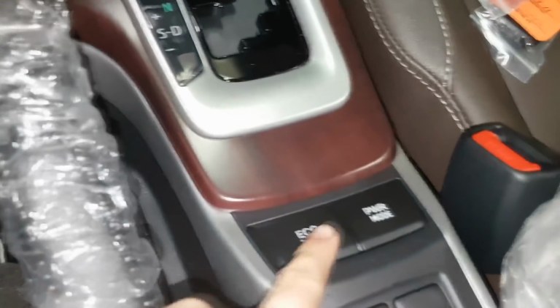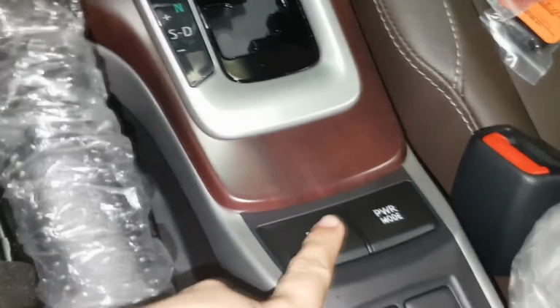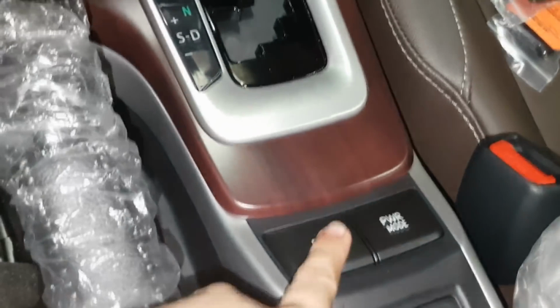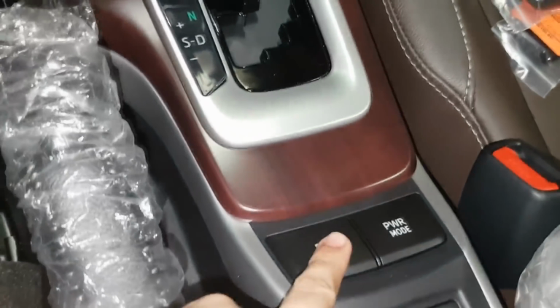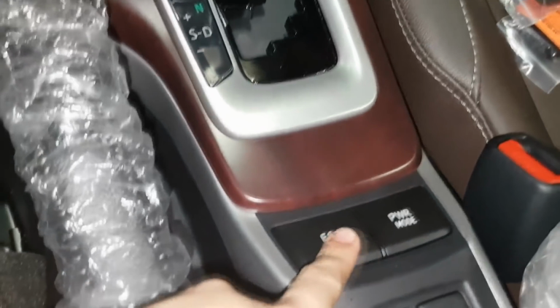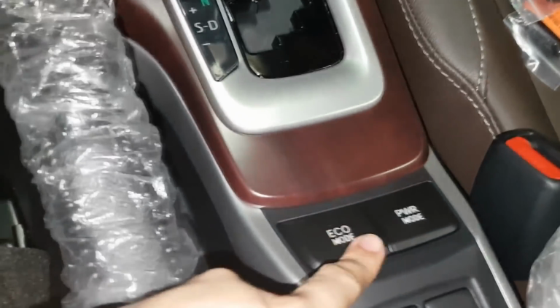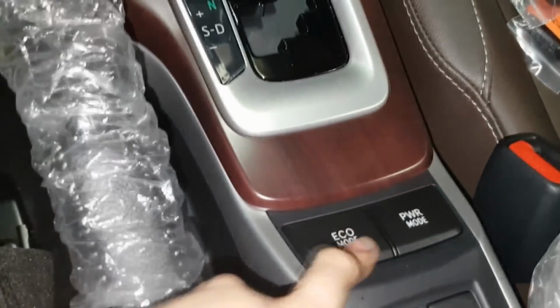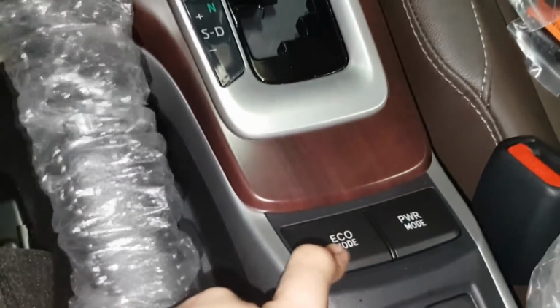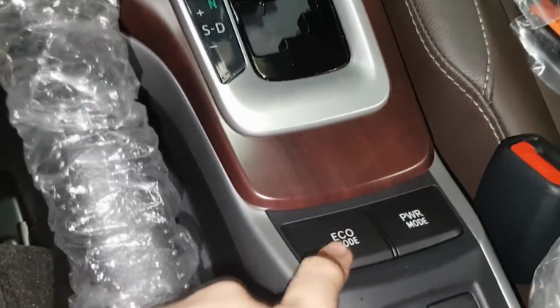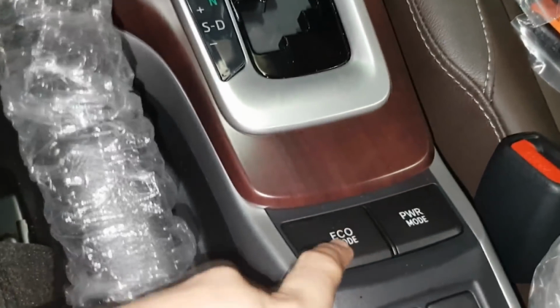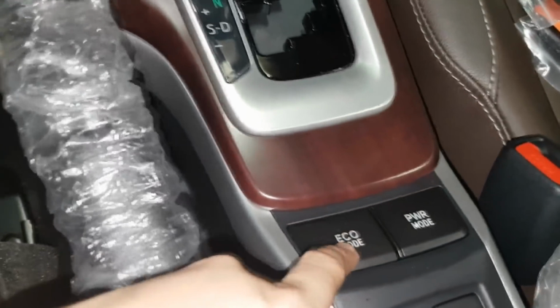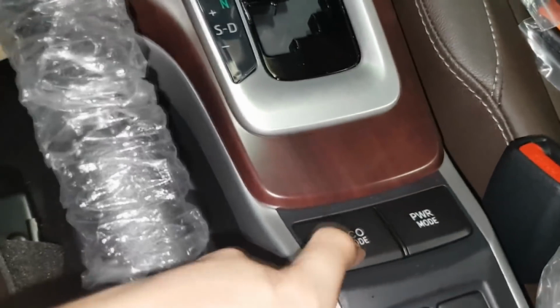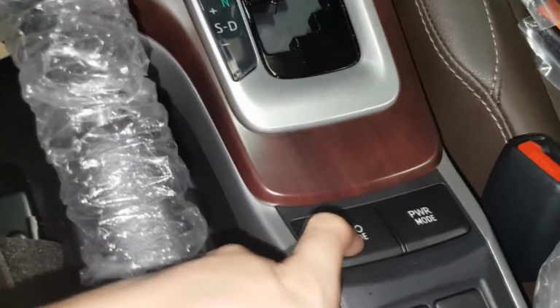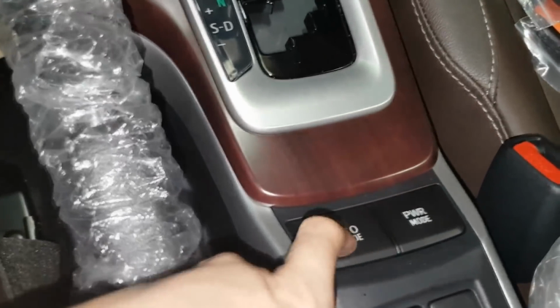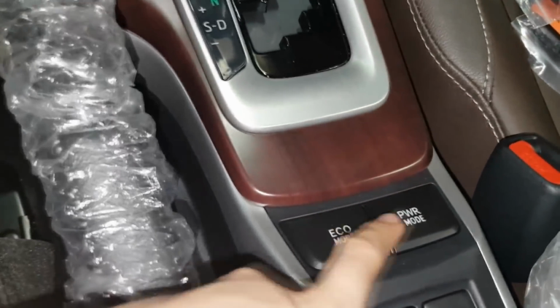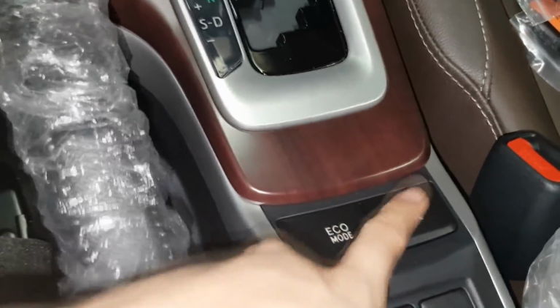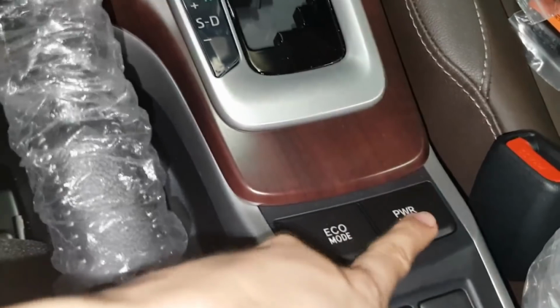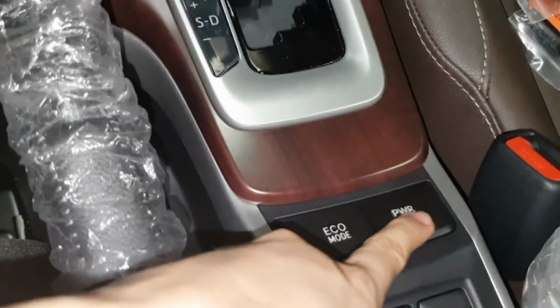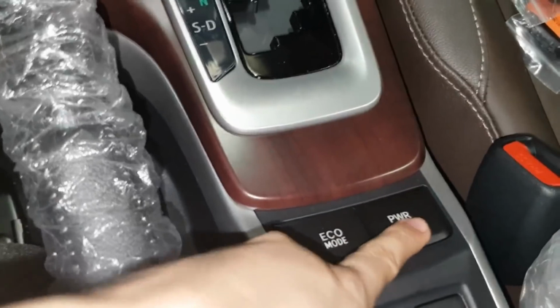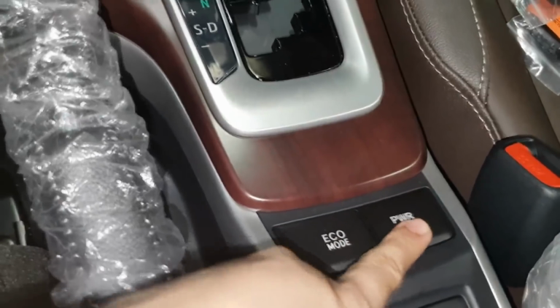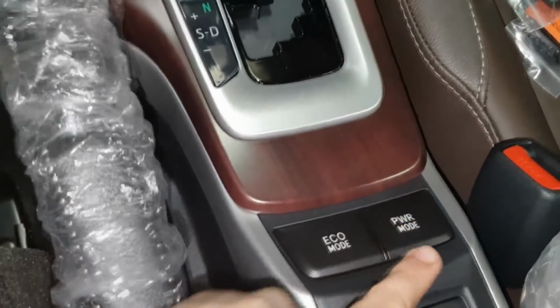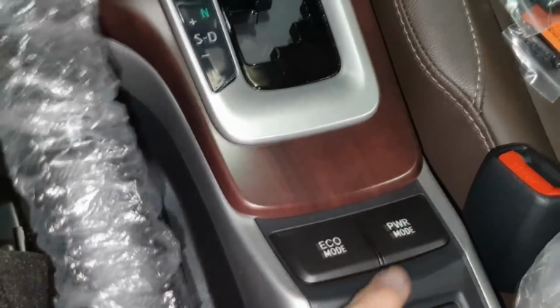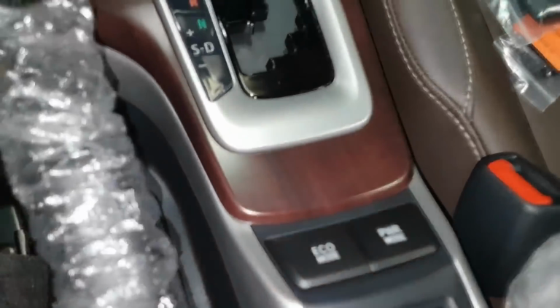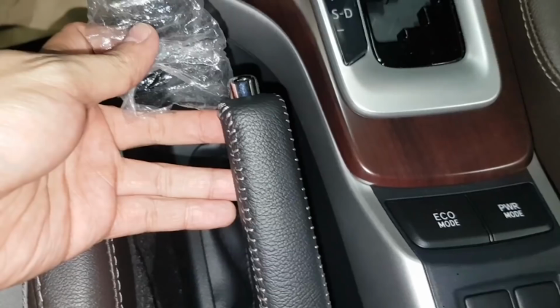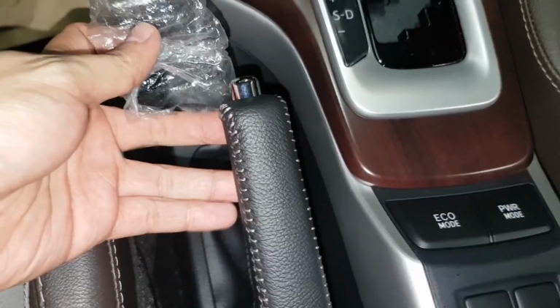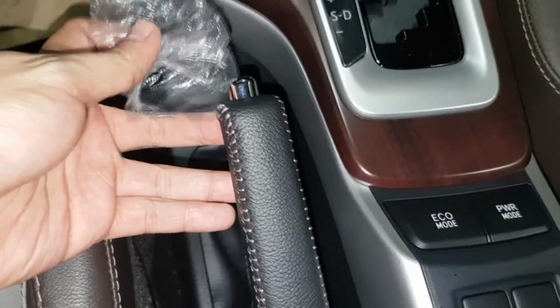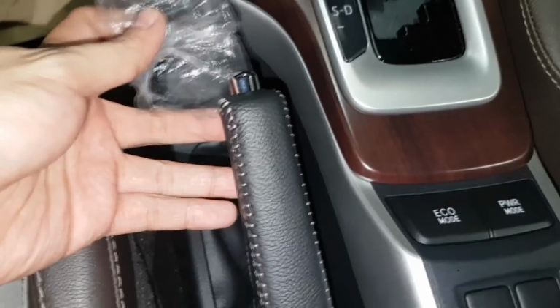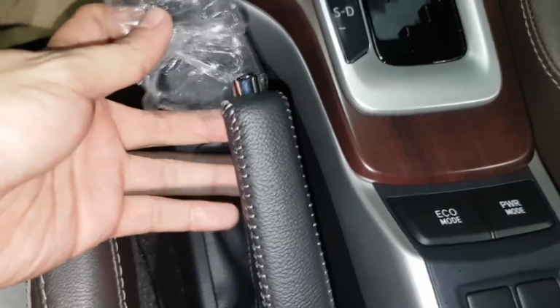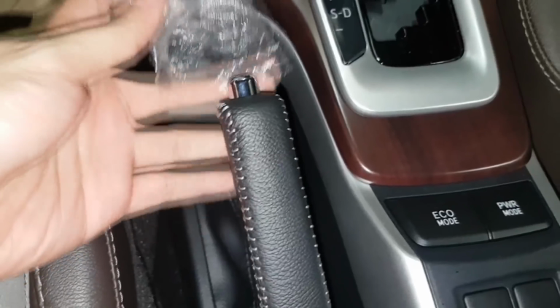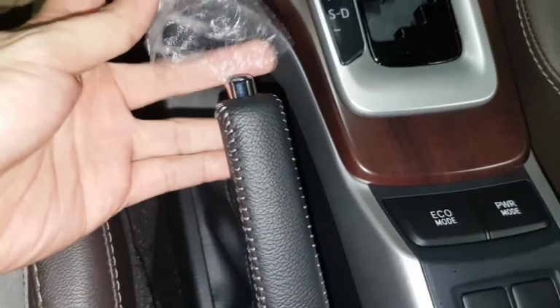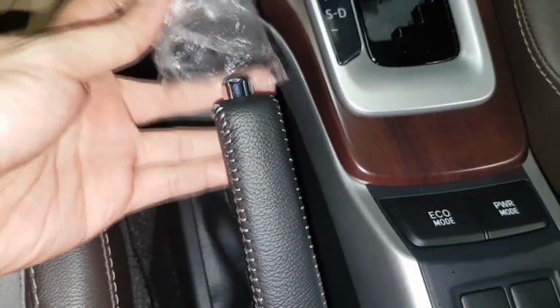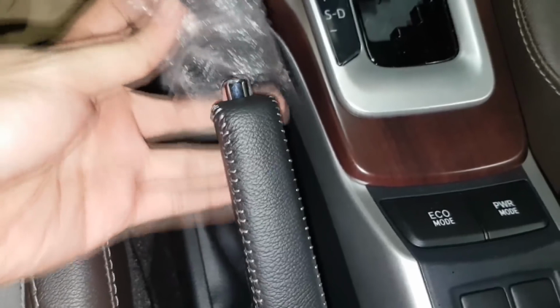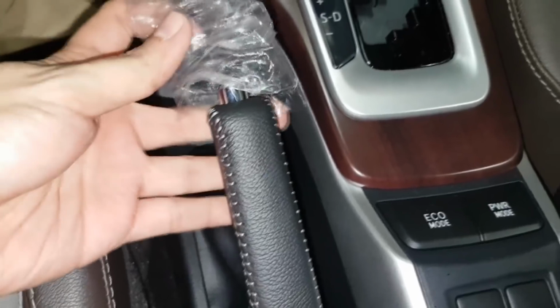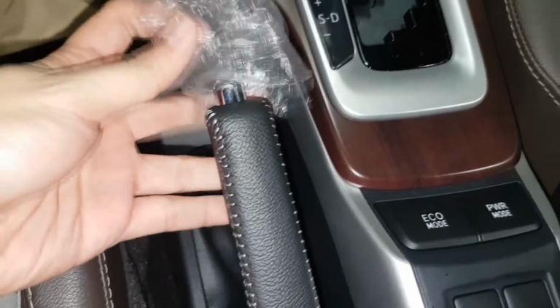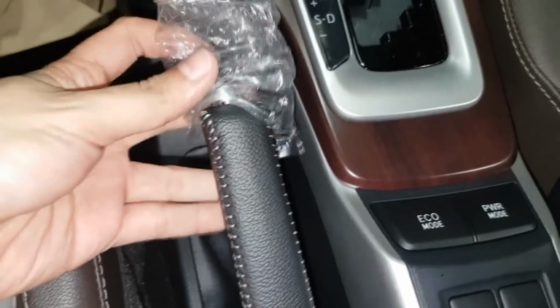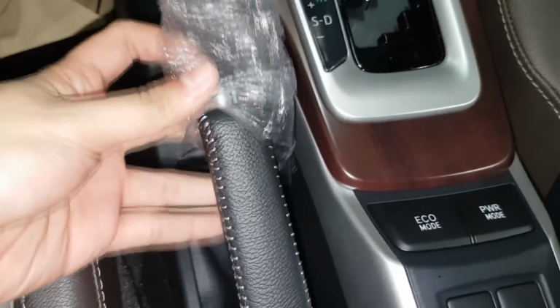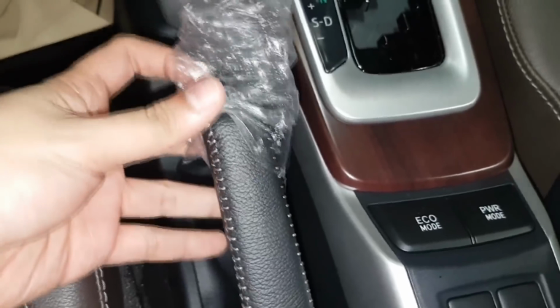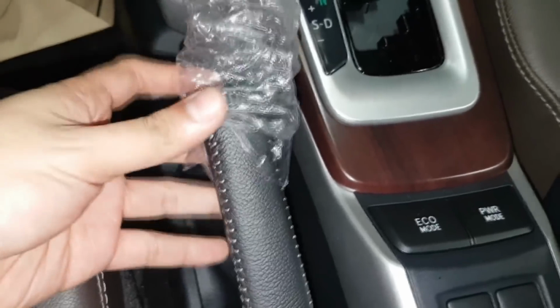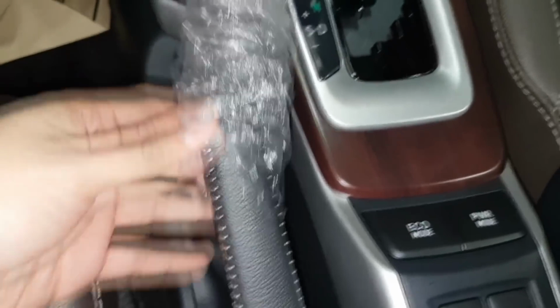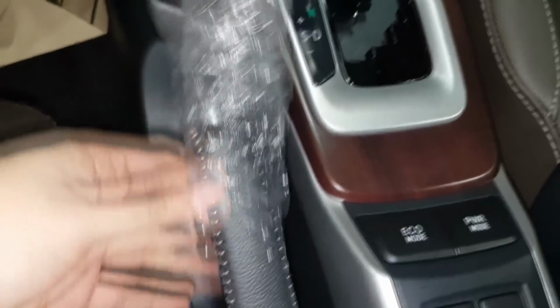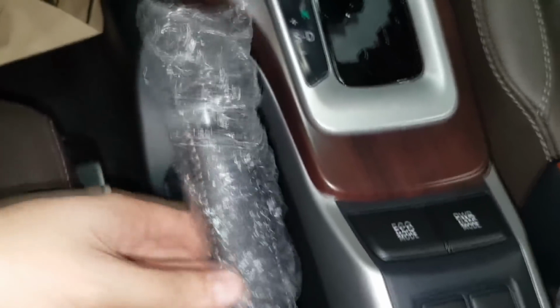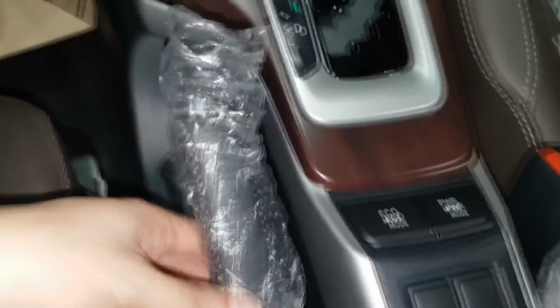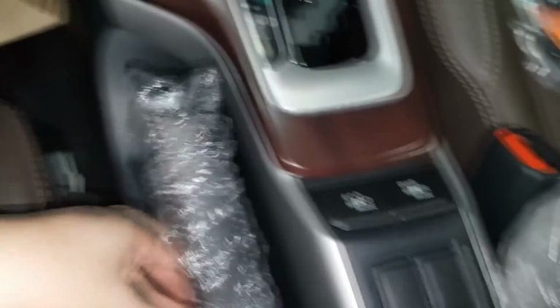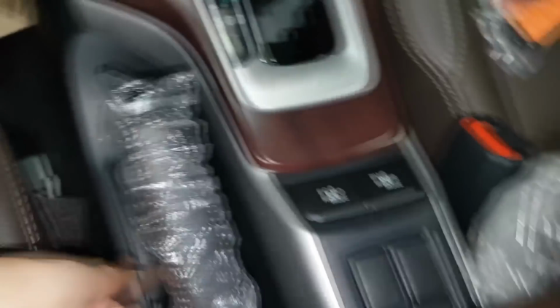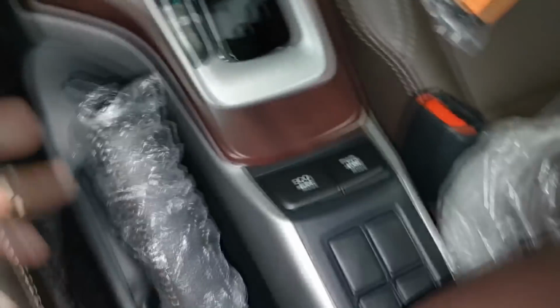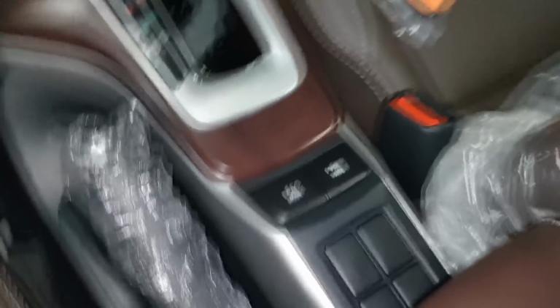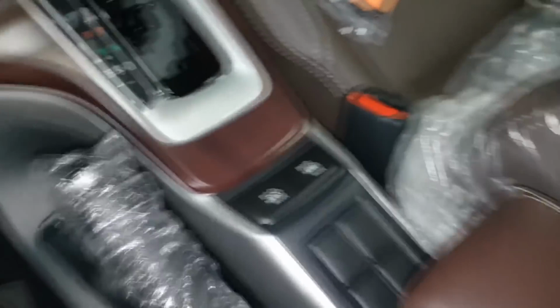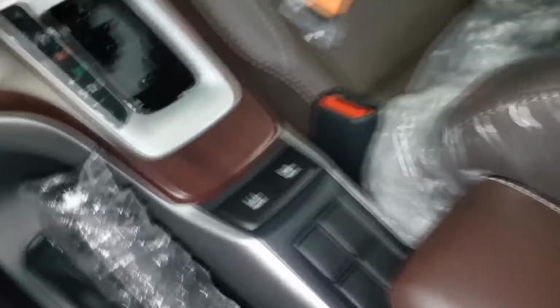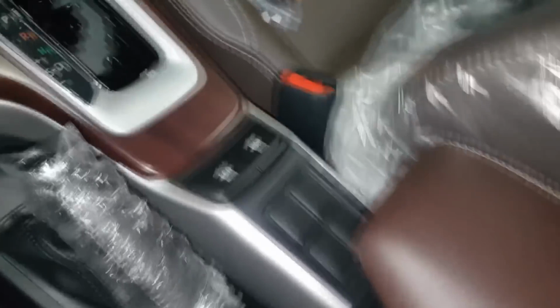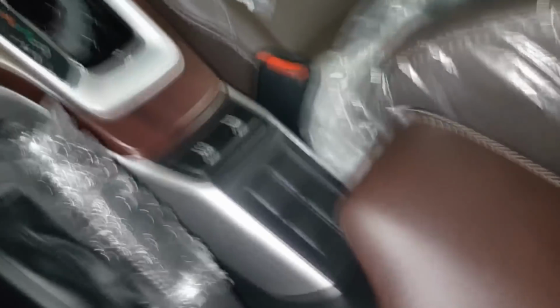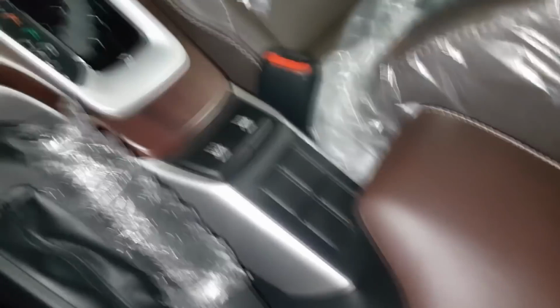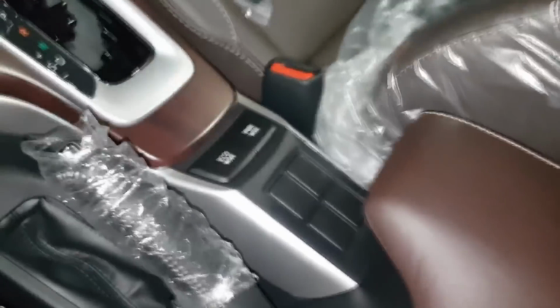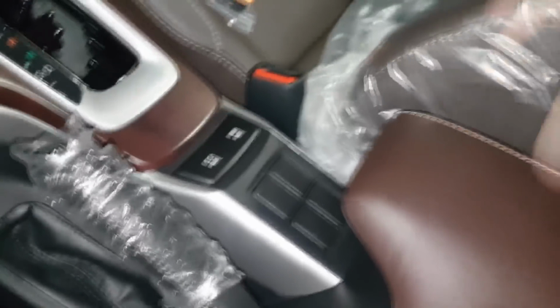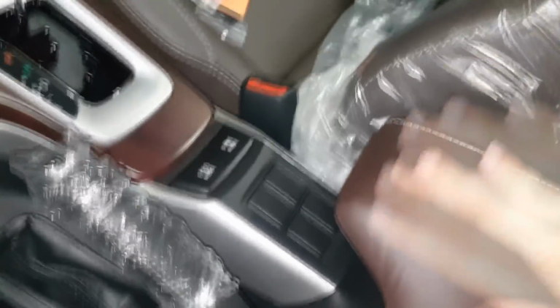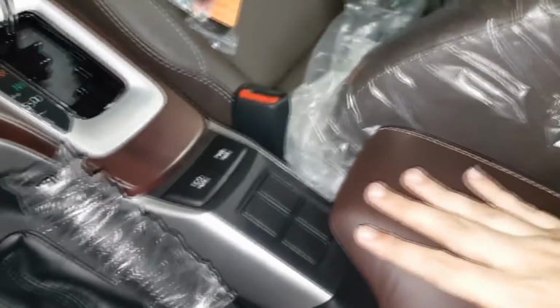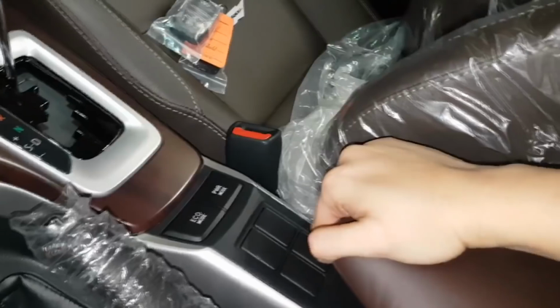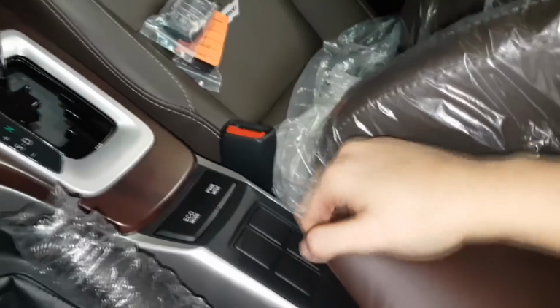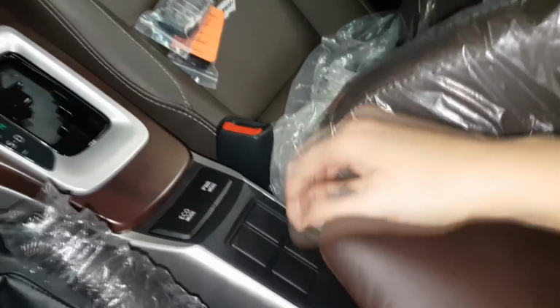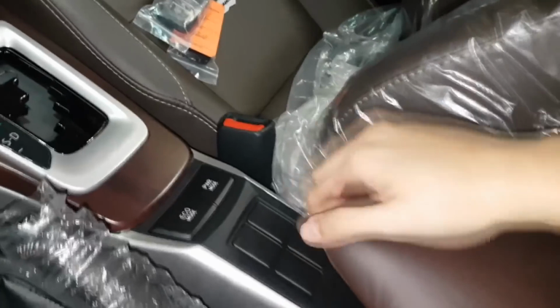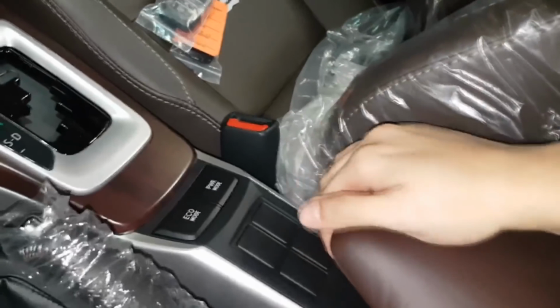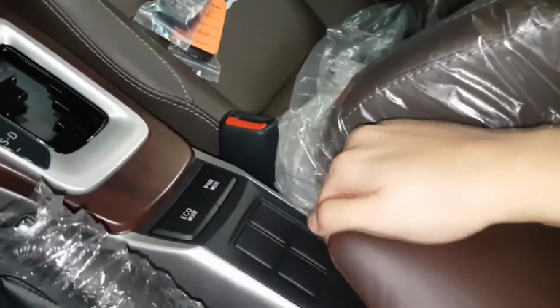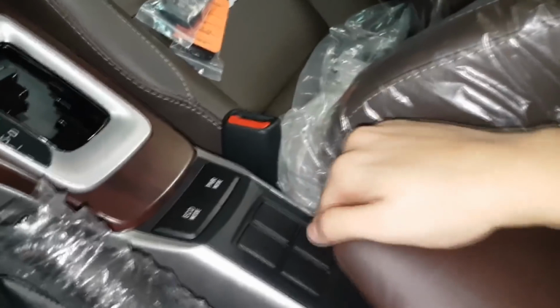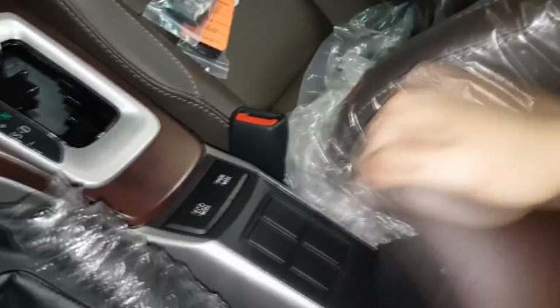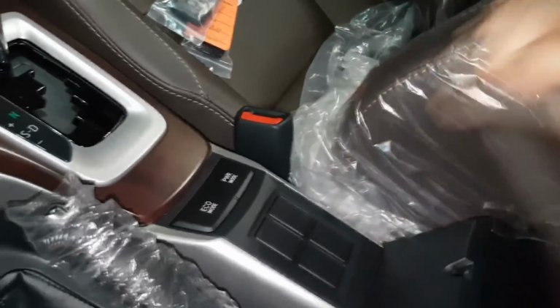Drive mode — eco mode and power mode. Handbrake is leather and armrest is leather.